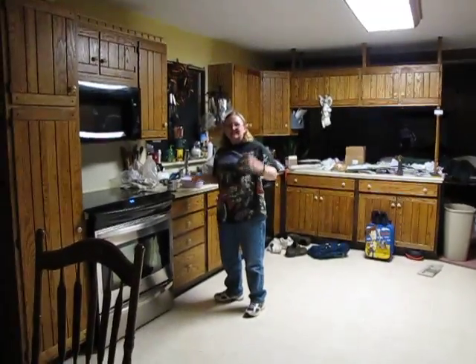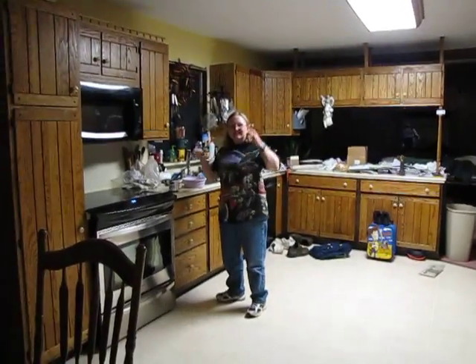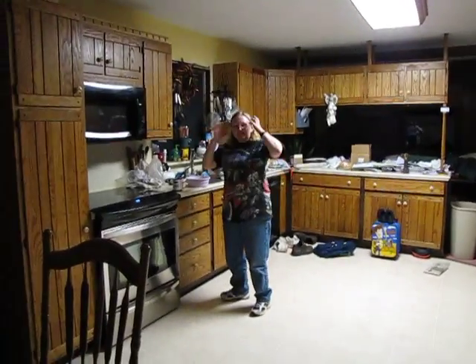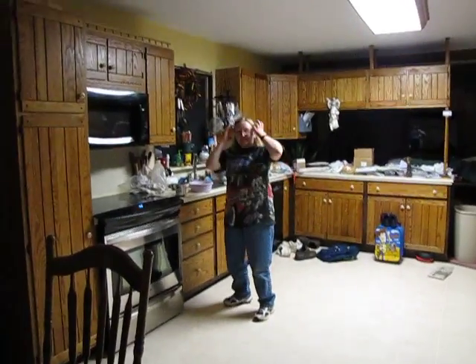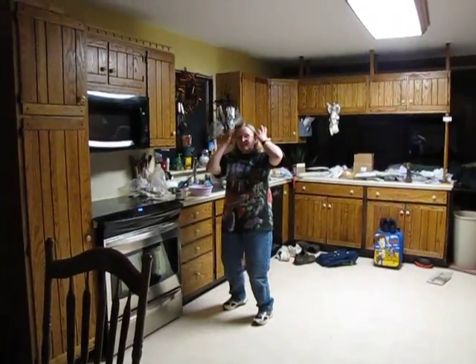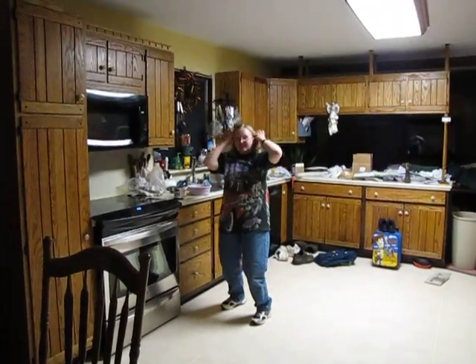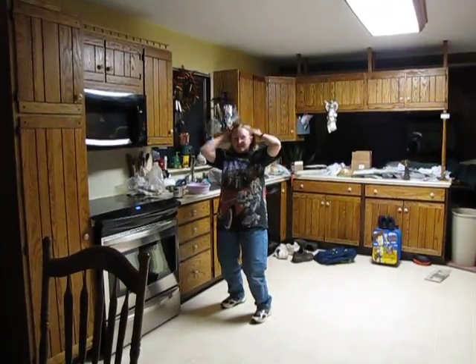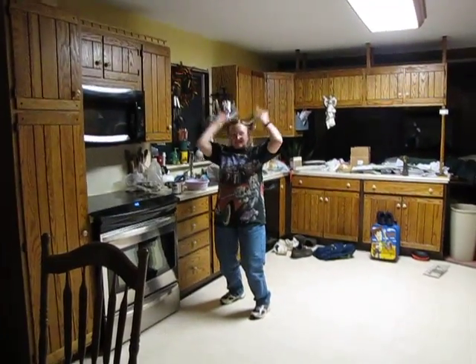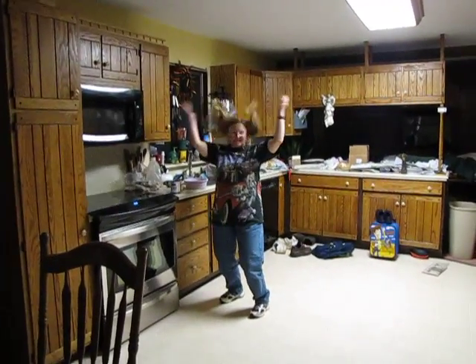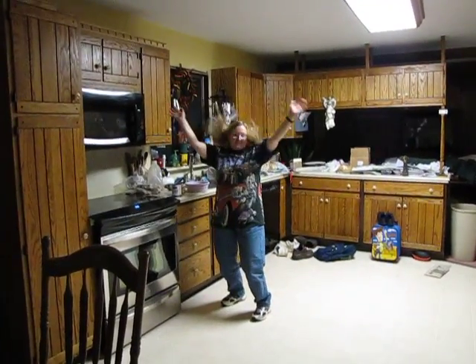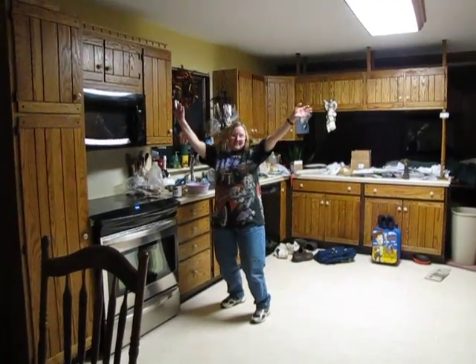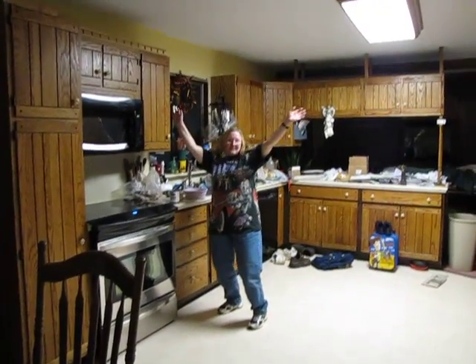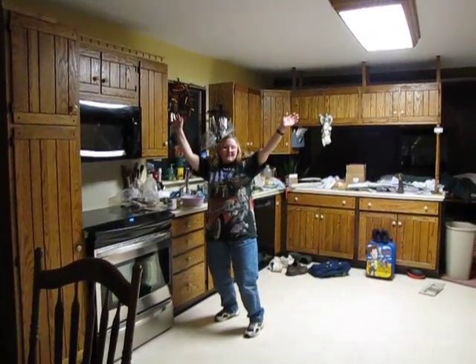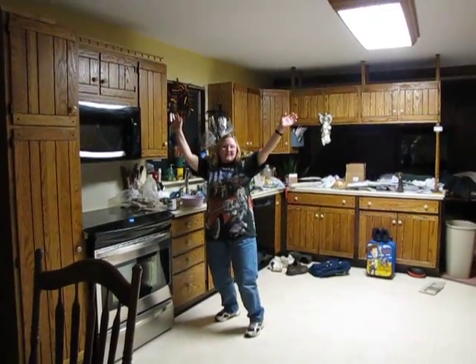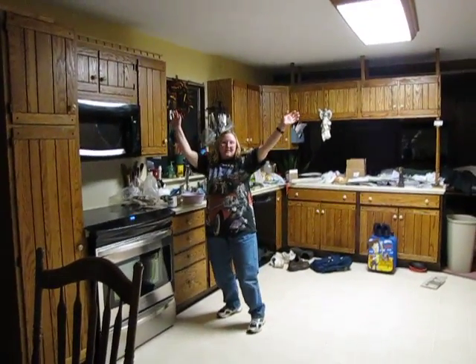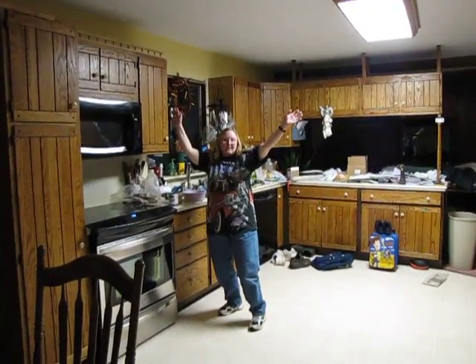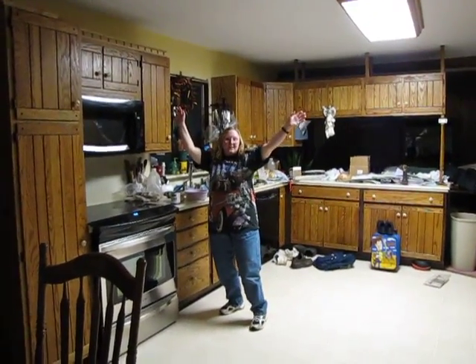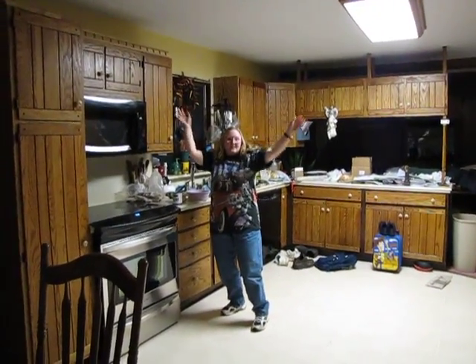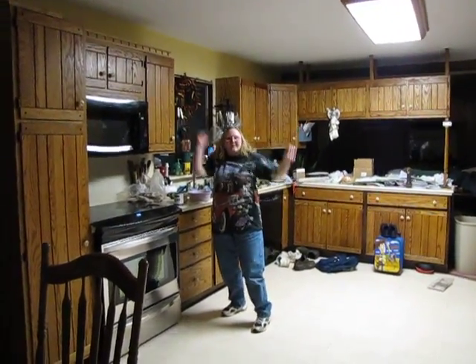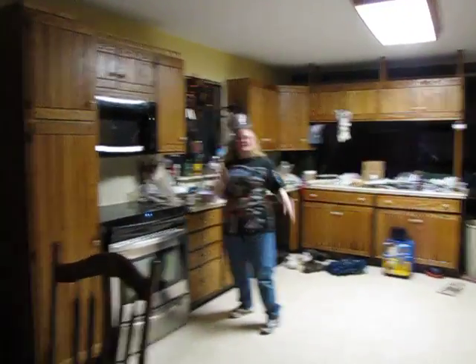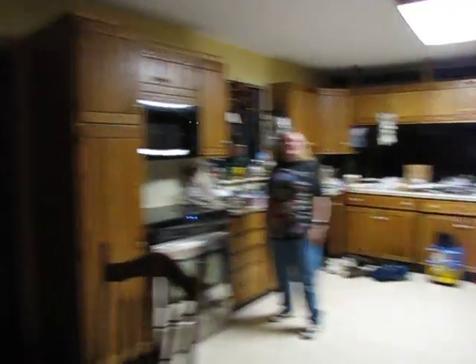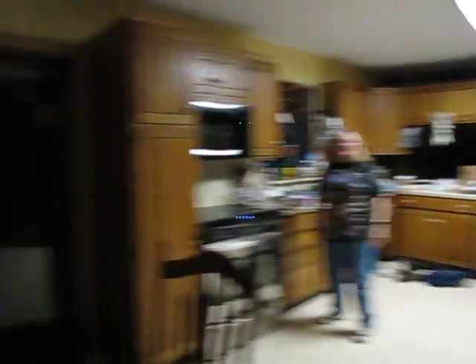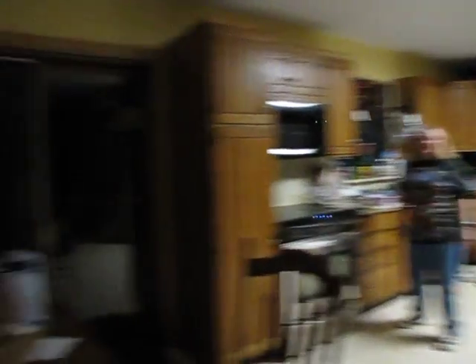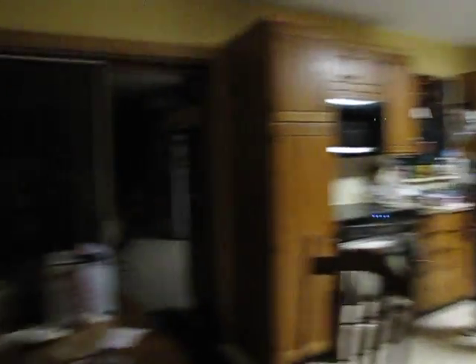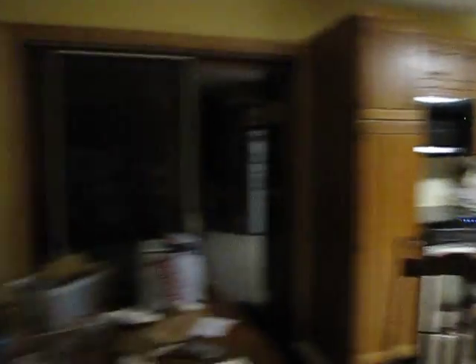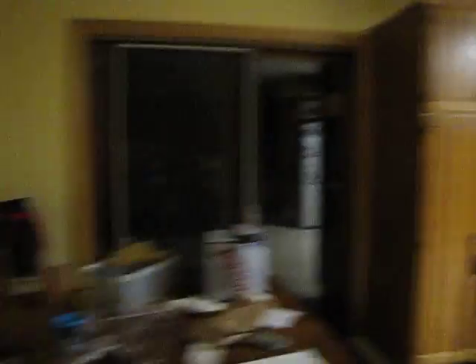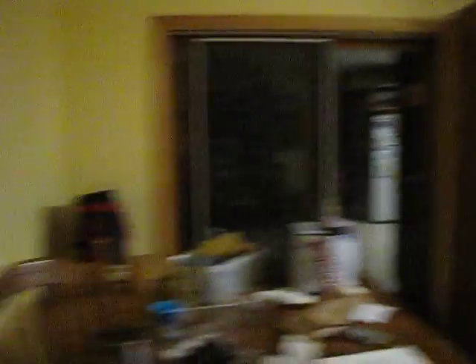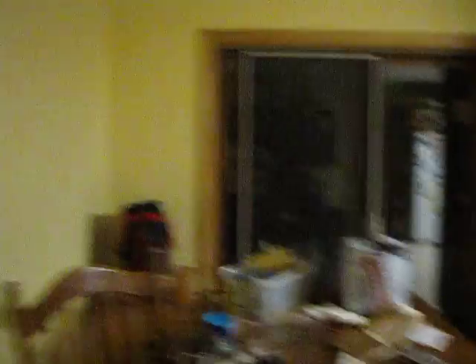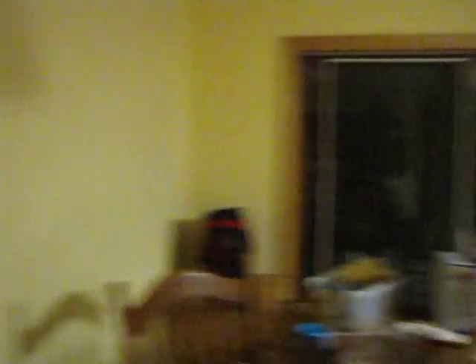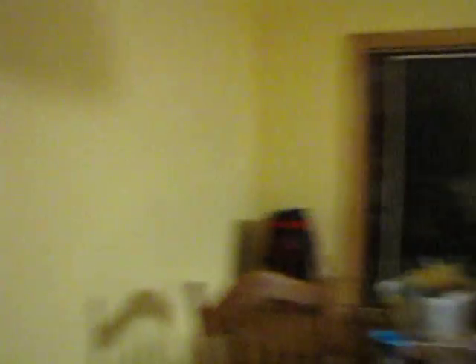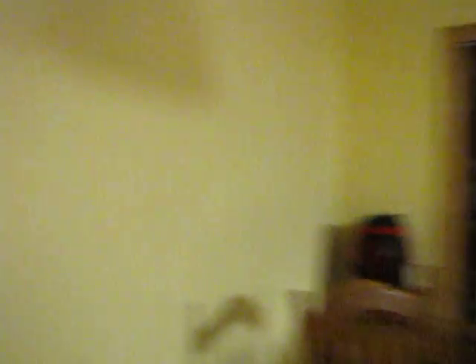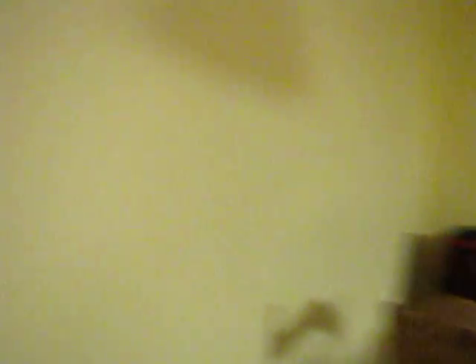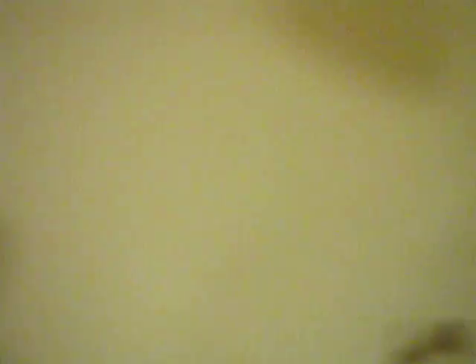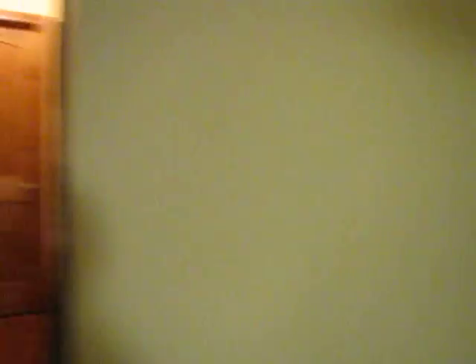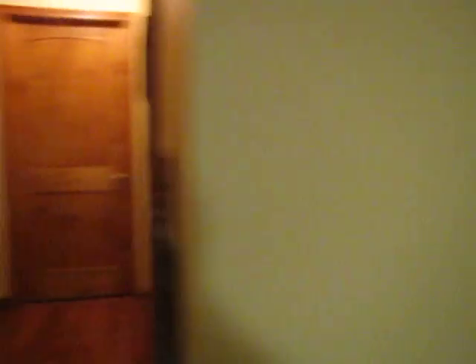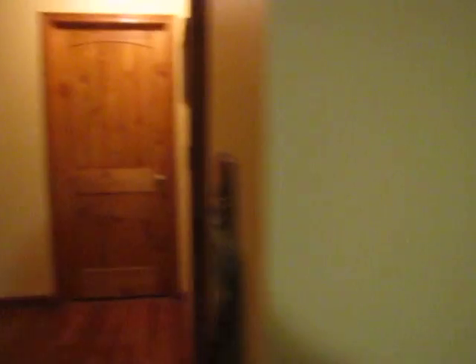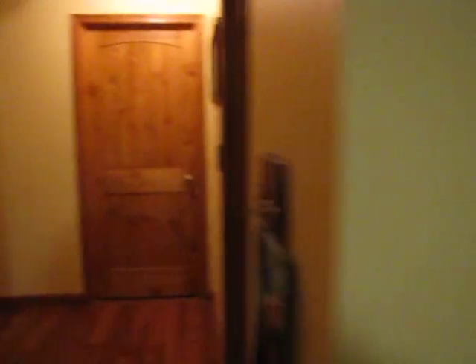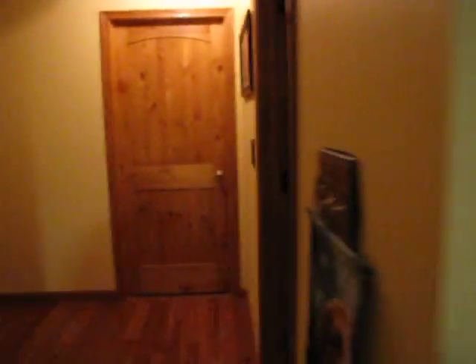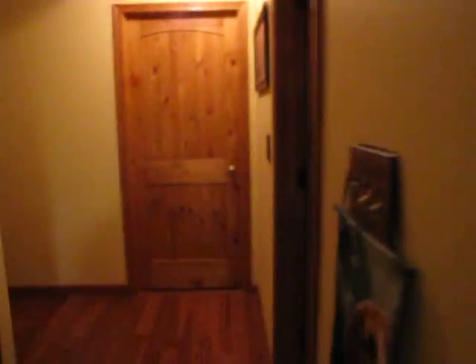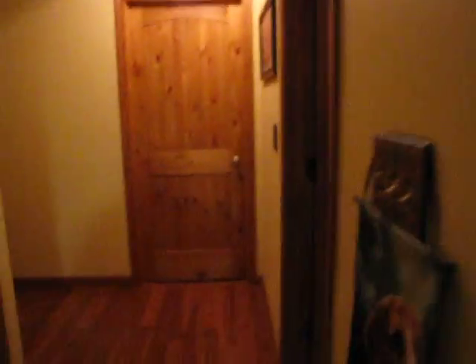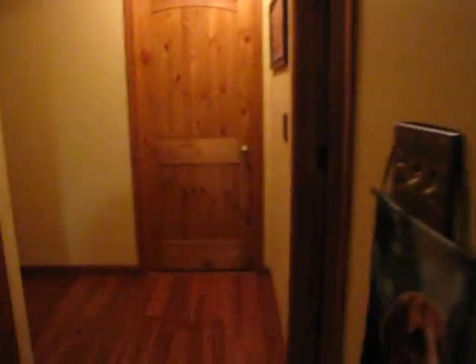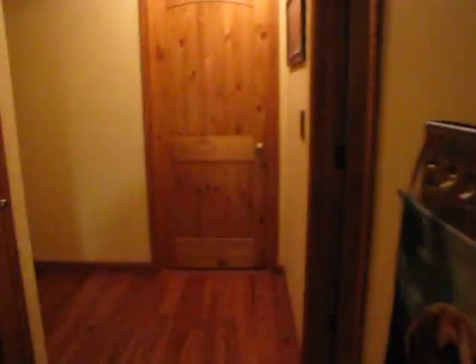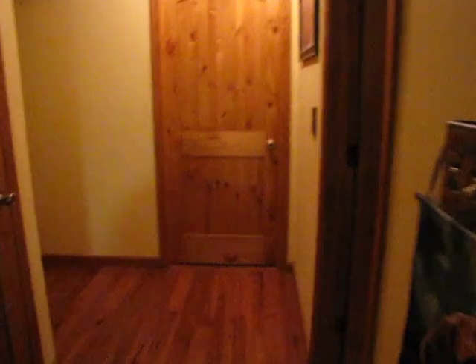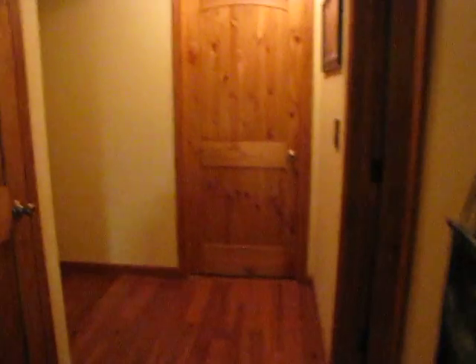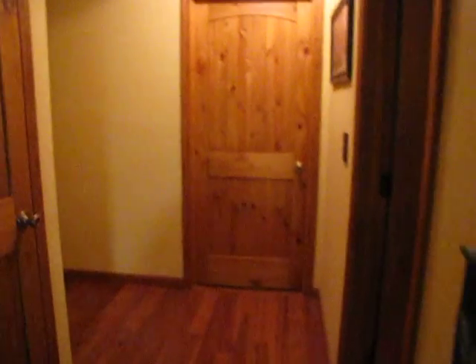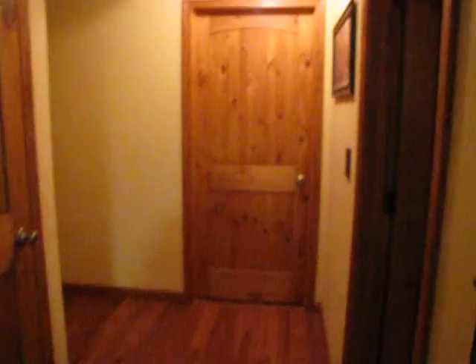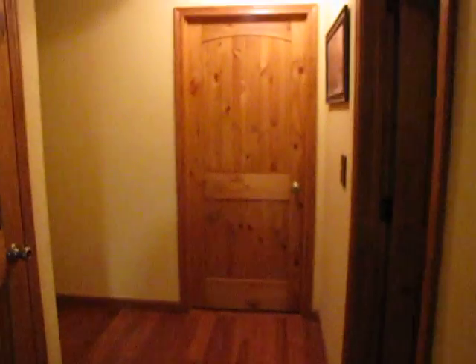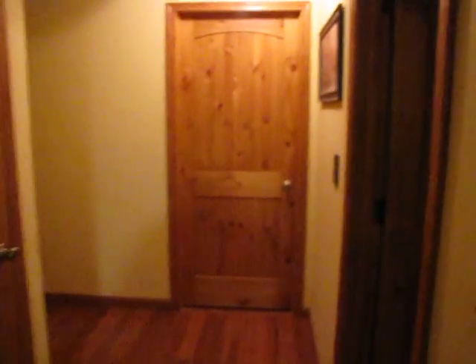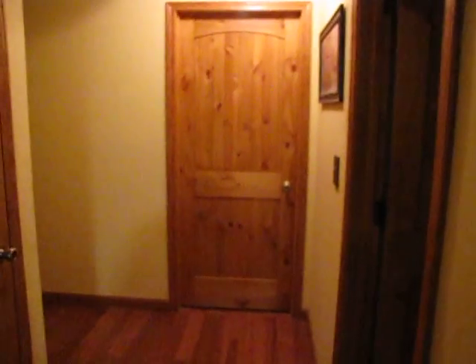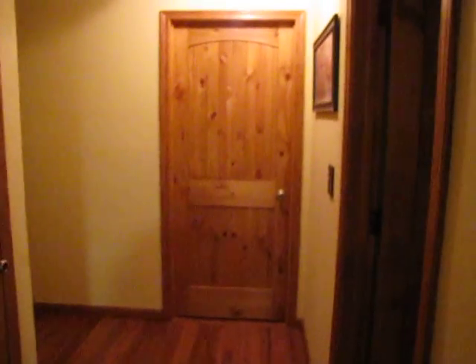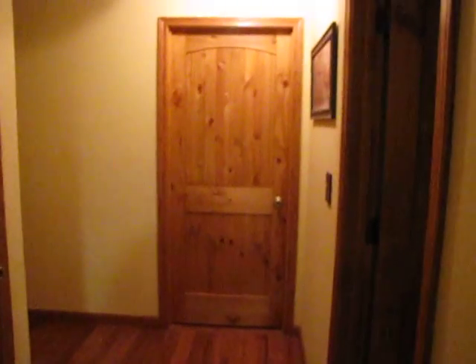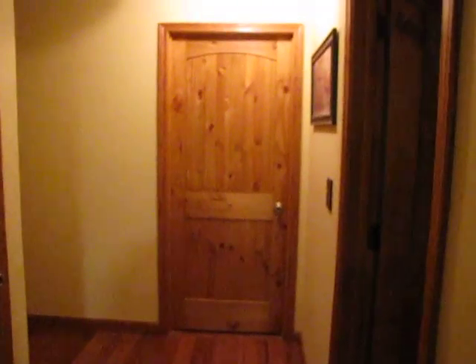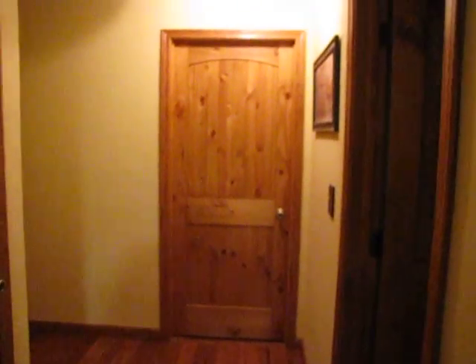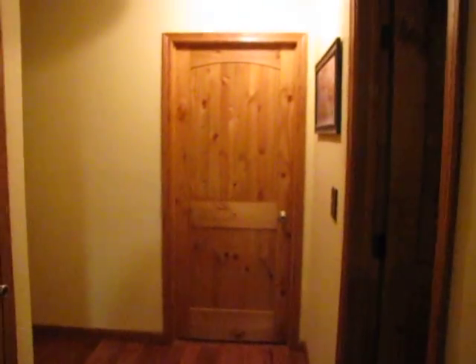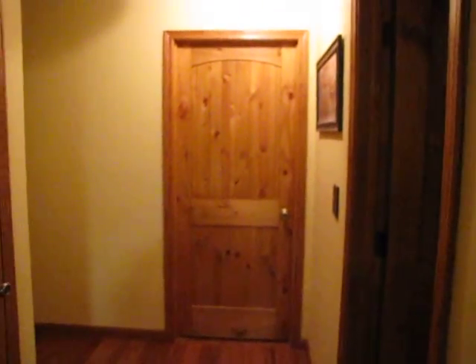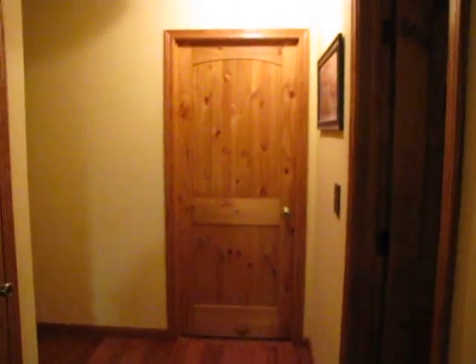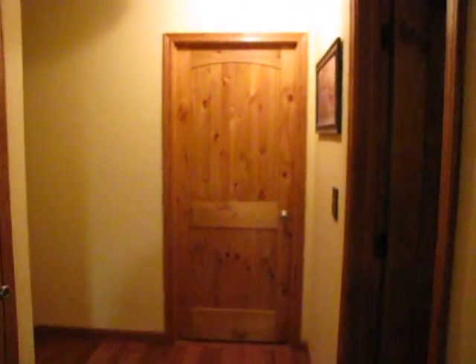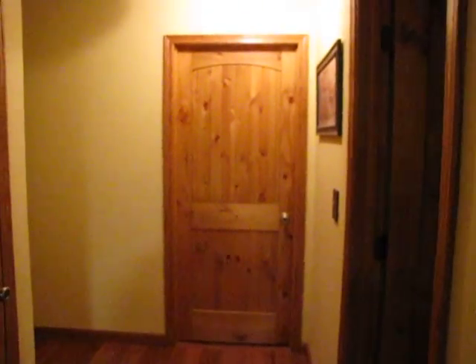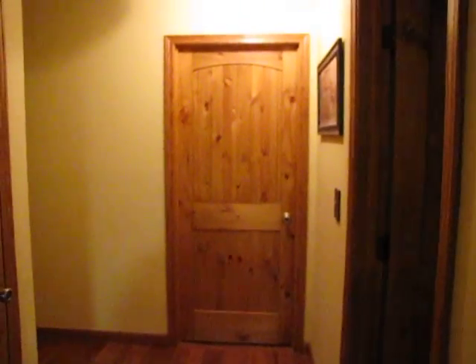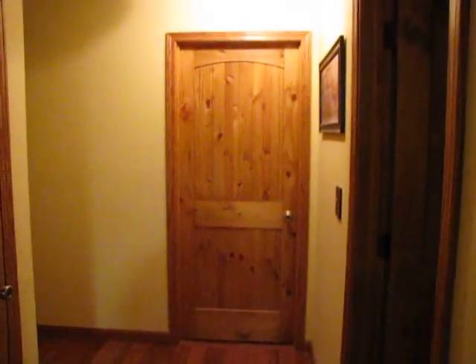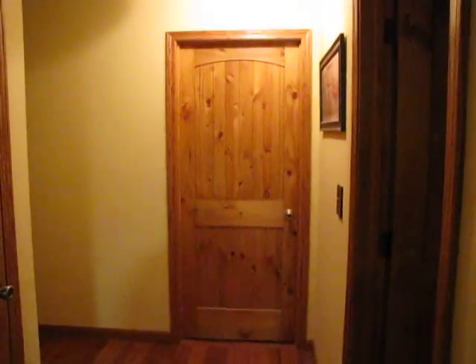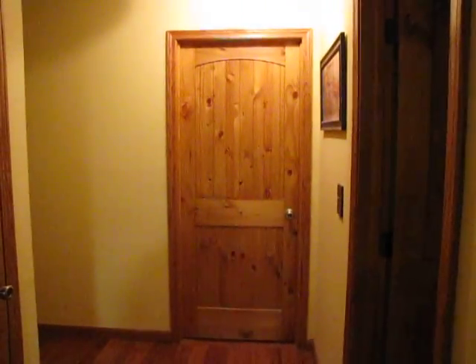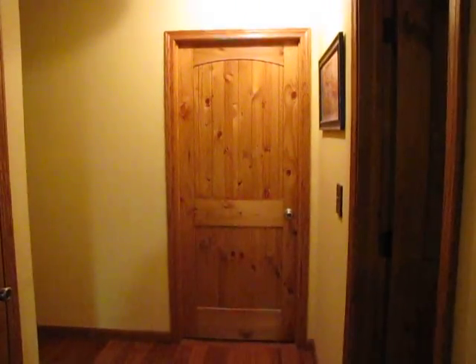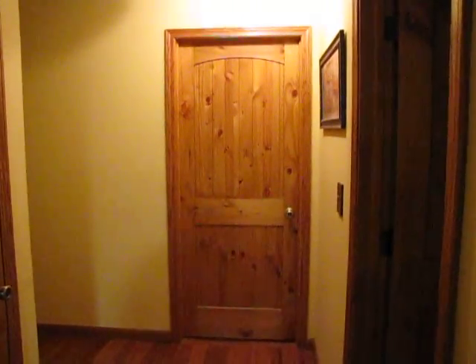Say hi, Kath. Hello. Now we're going to walk down the hallway. I don't know if you saw our new doors, but there's our new doors.